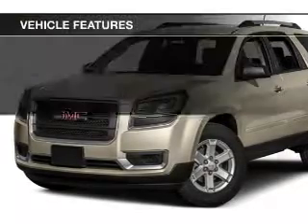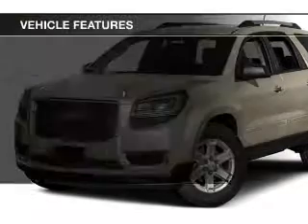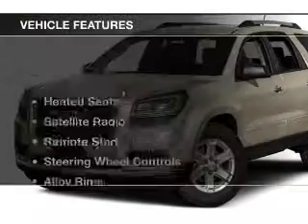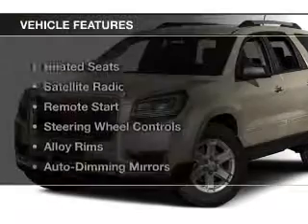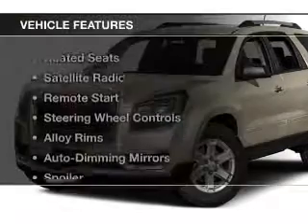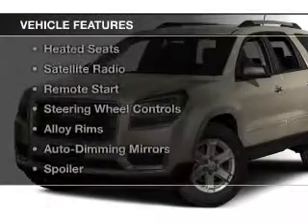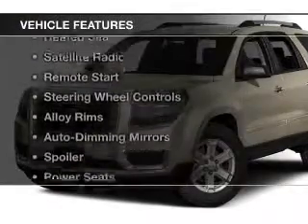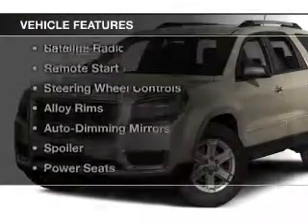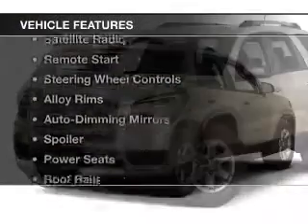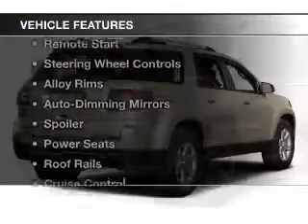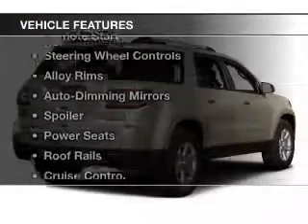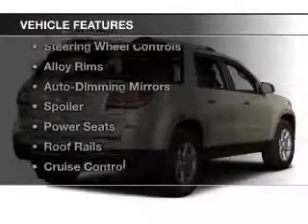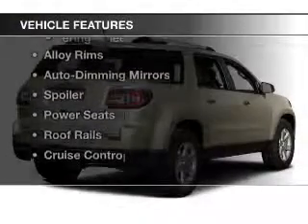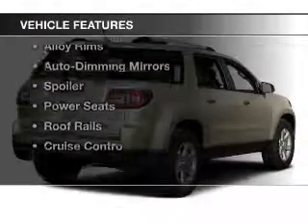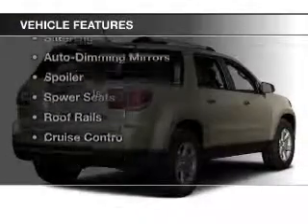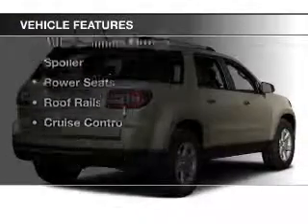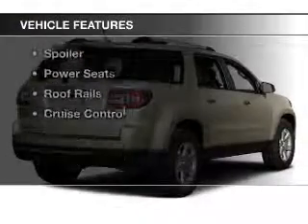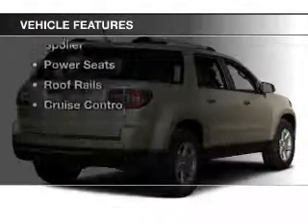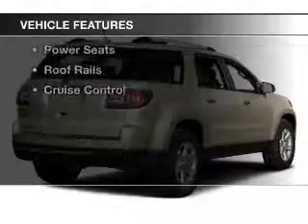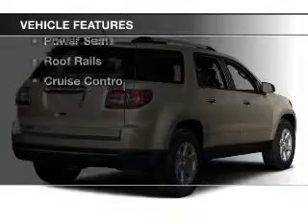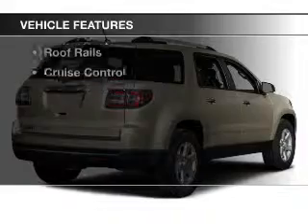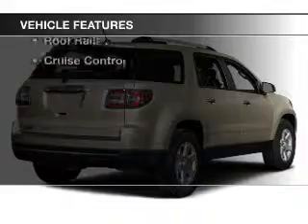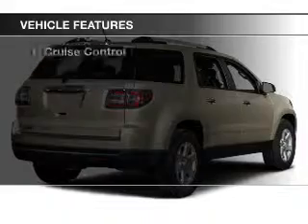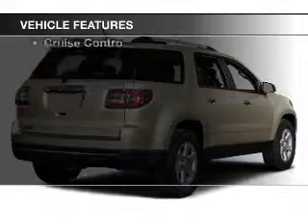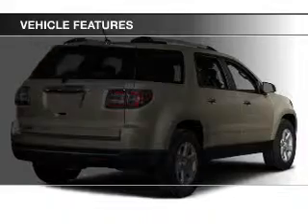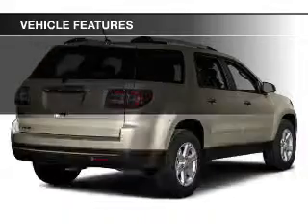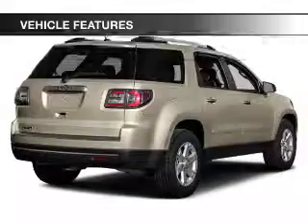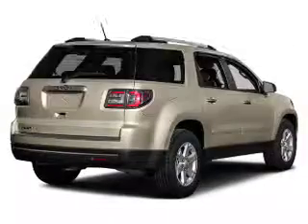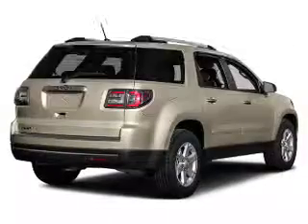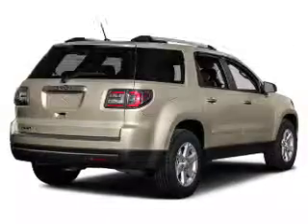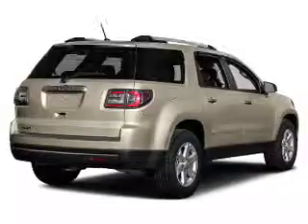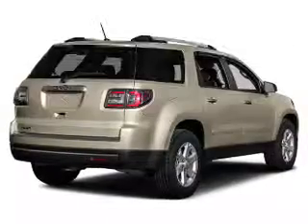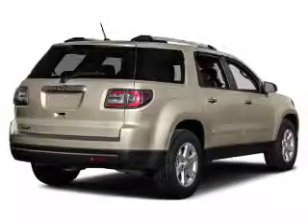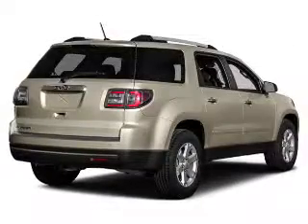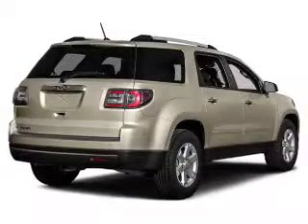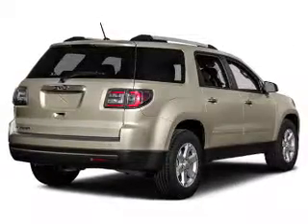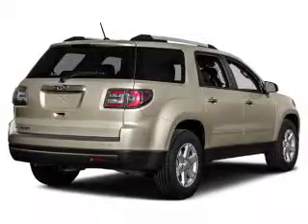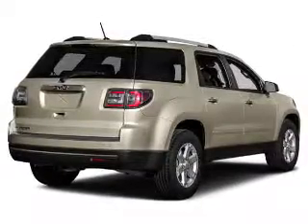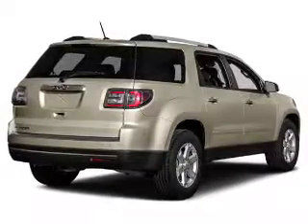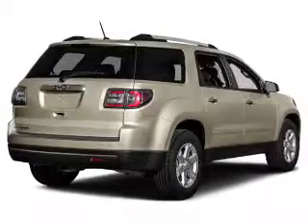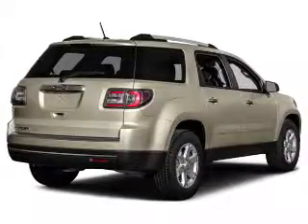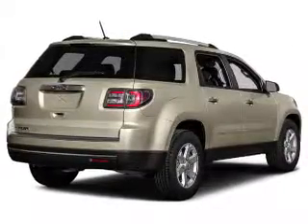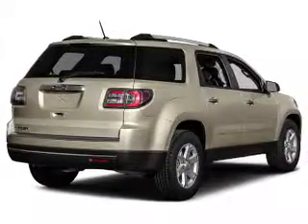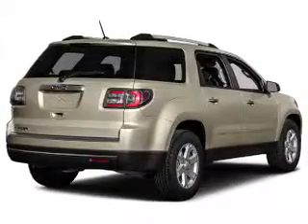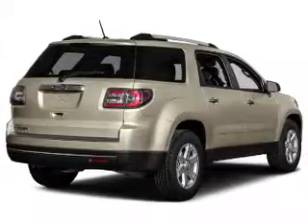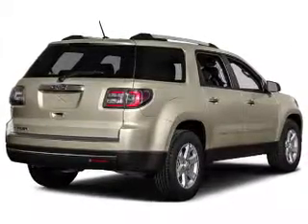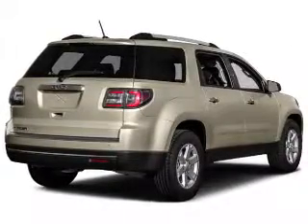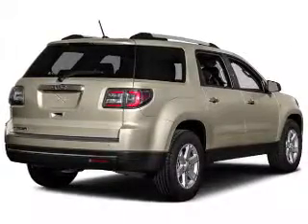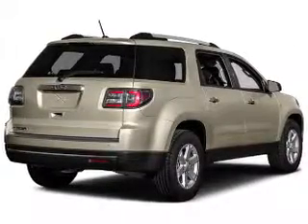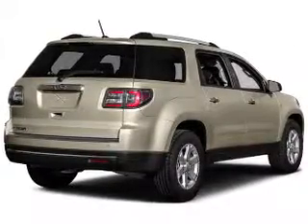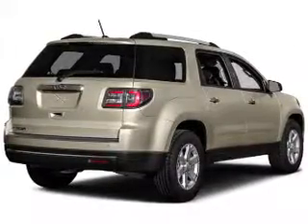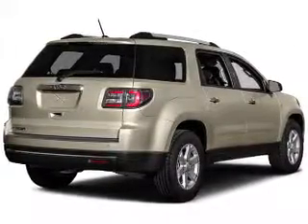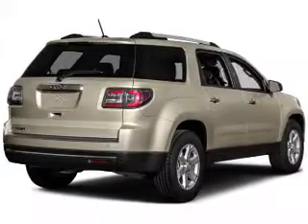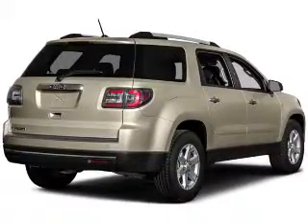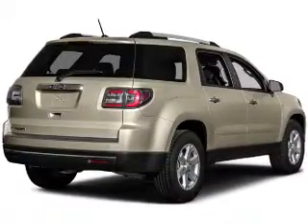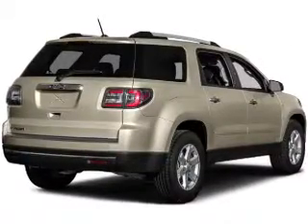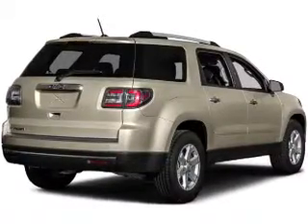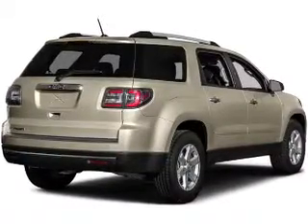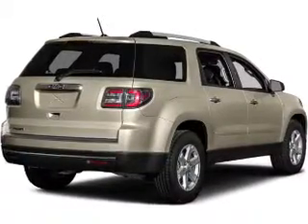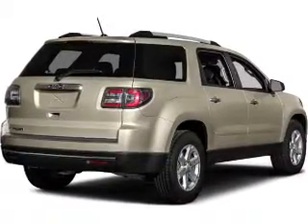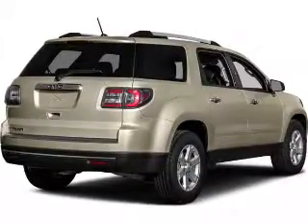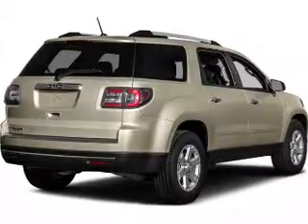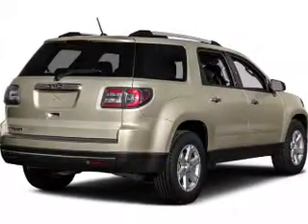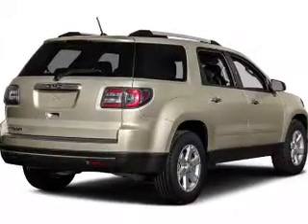The features include heated seats, a satellite radio, remote start, steering wheel controls, and alloy rims.